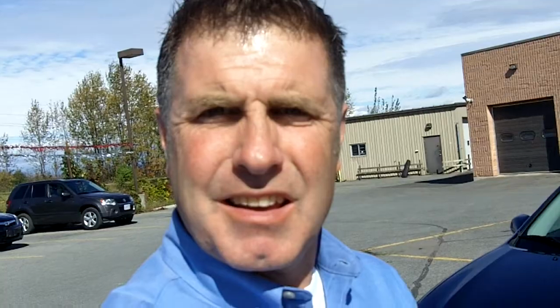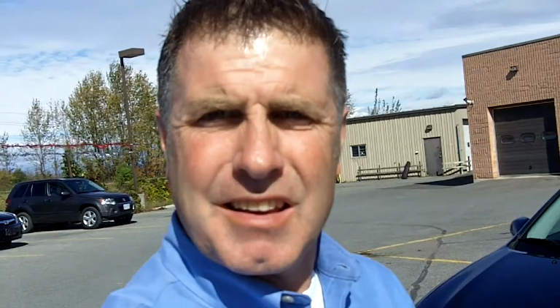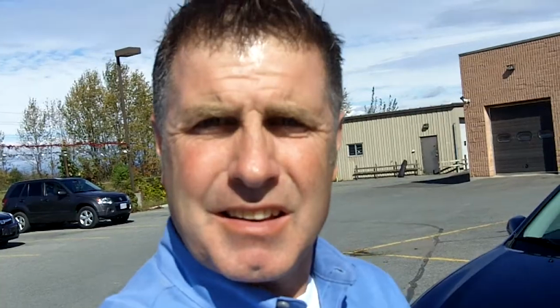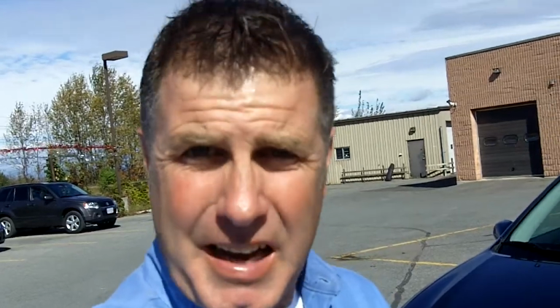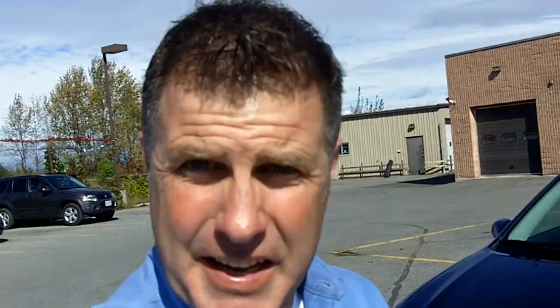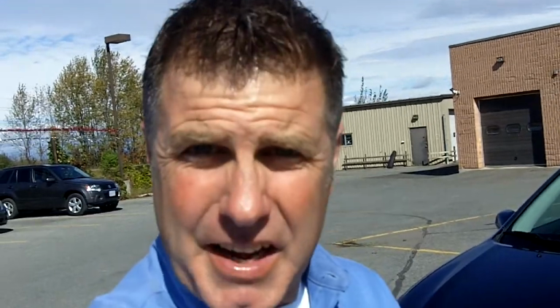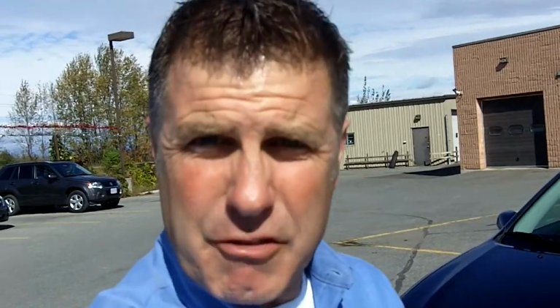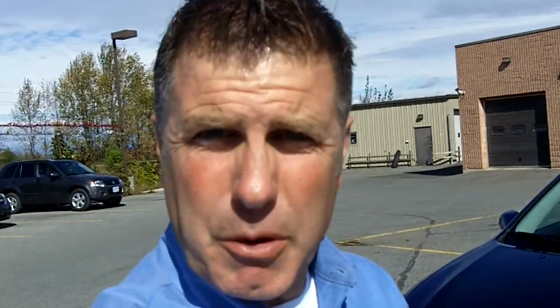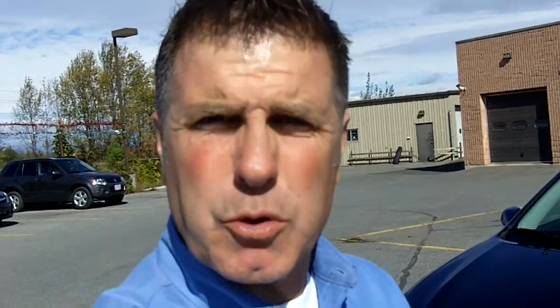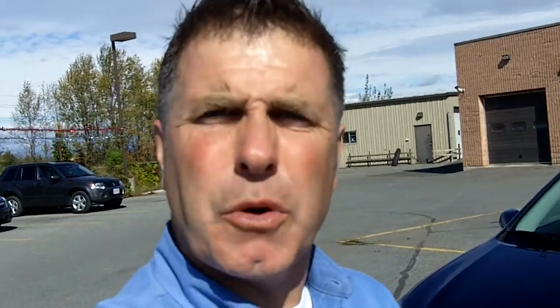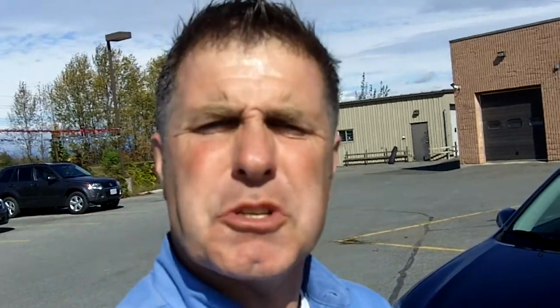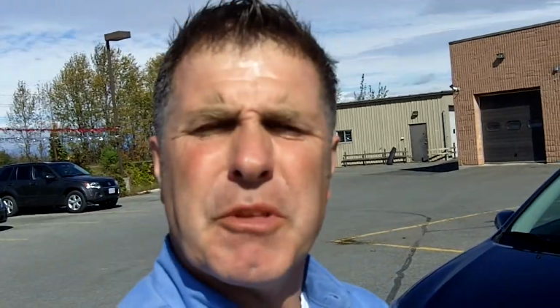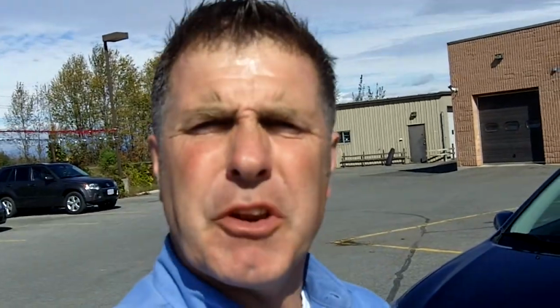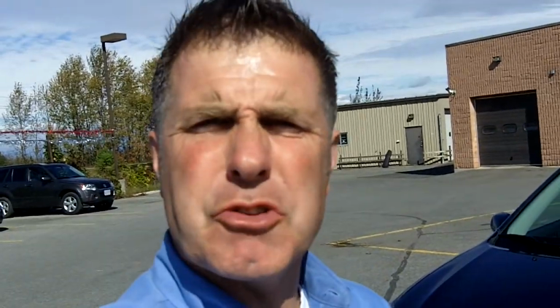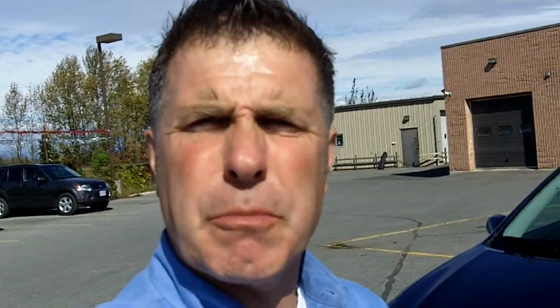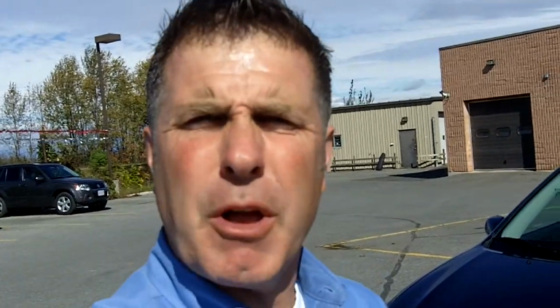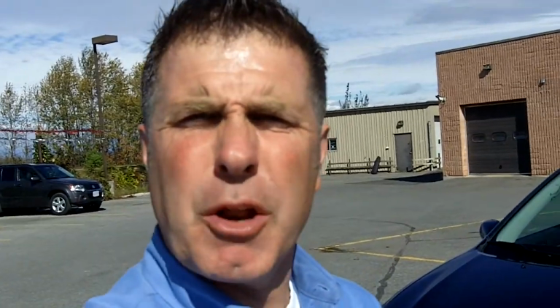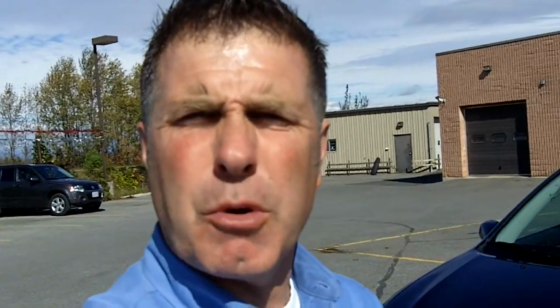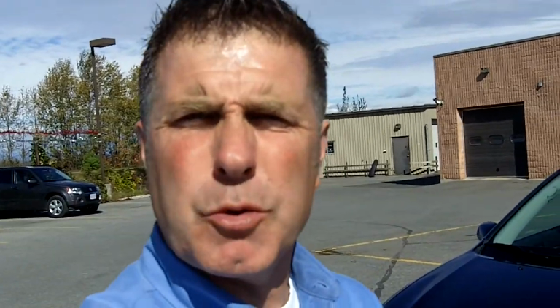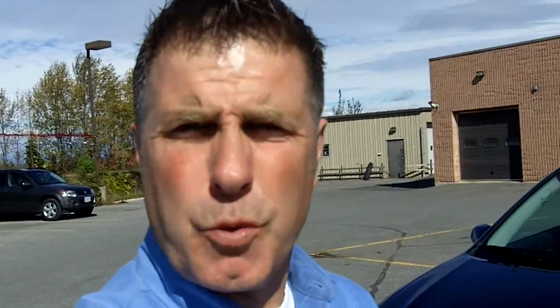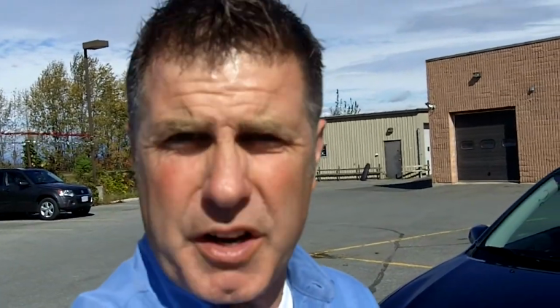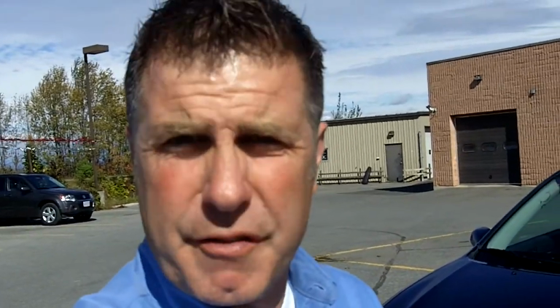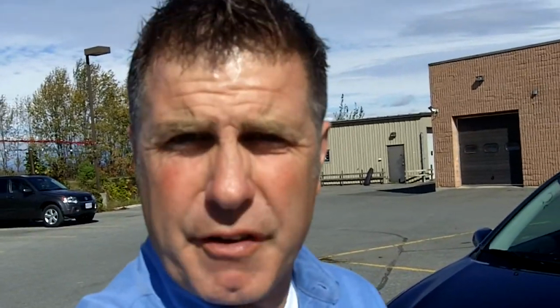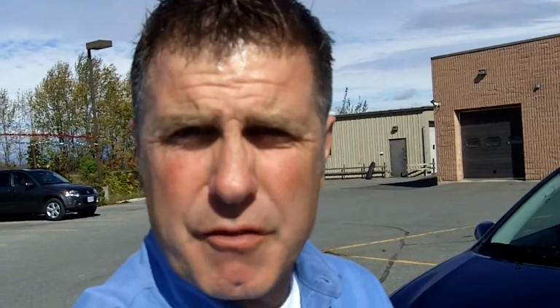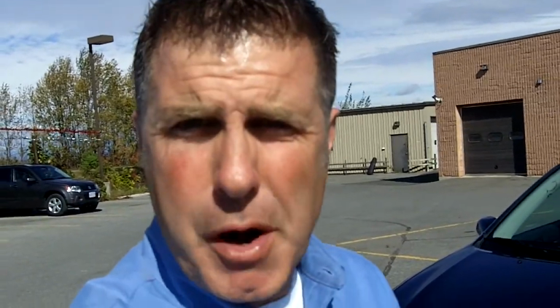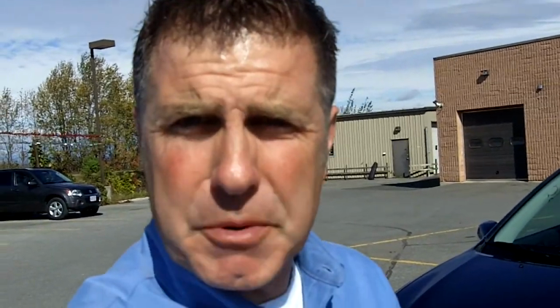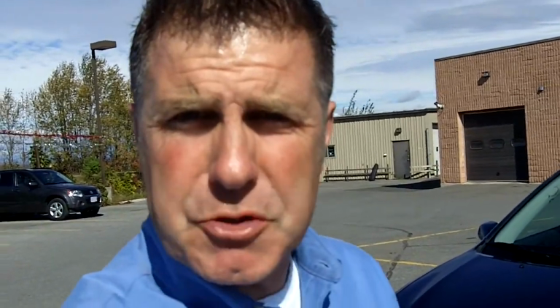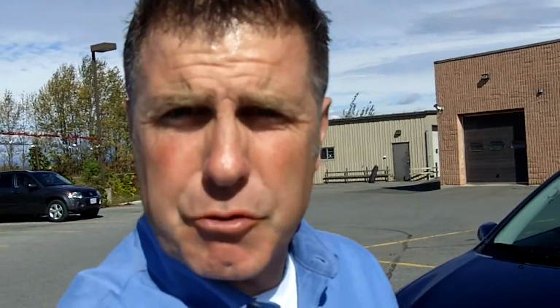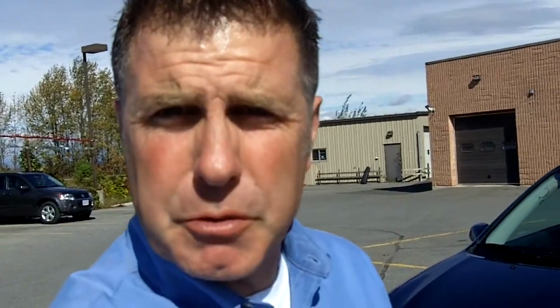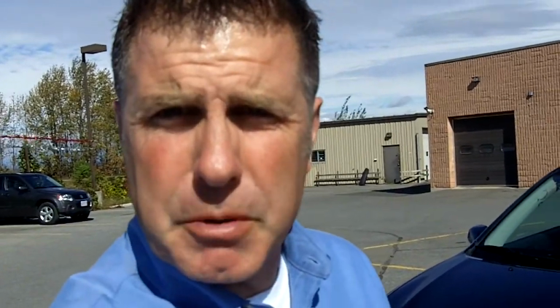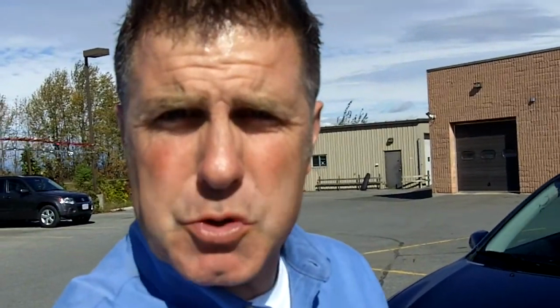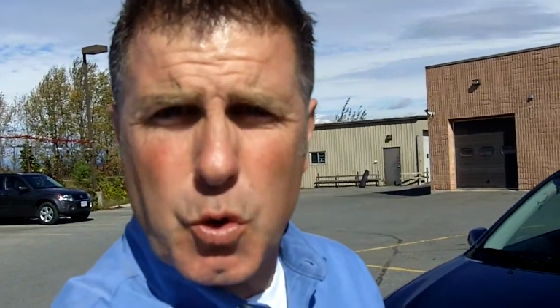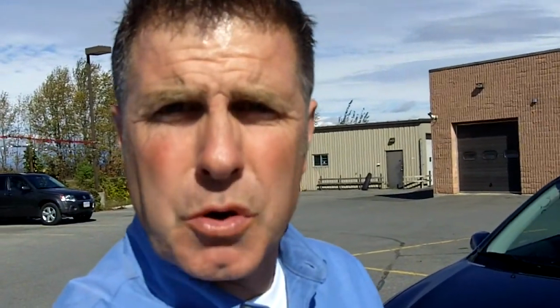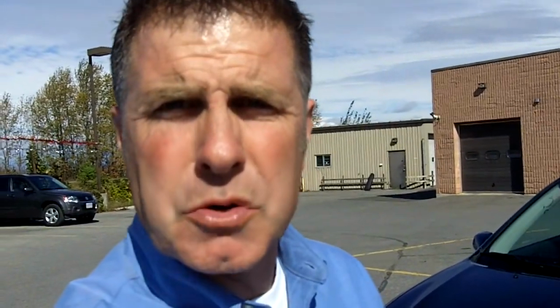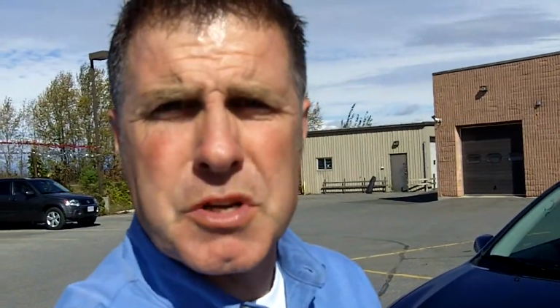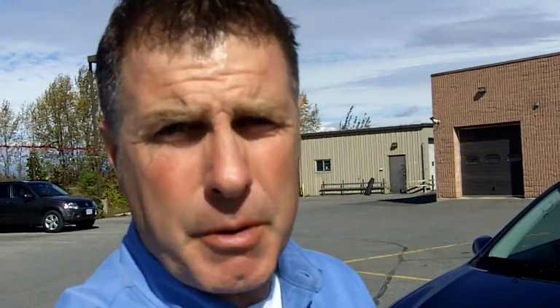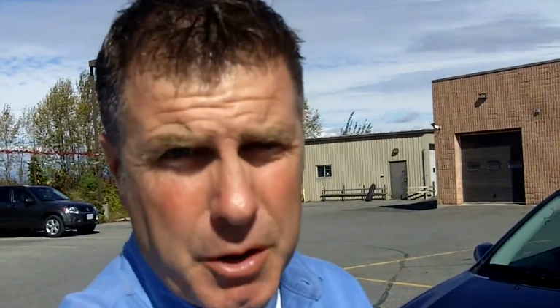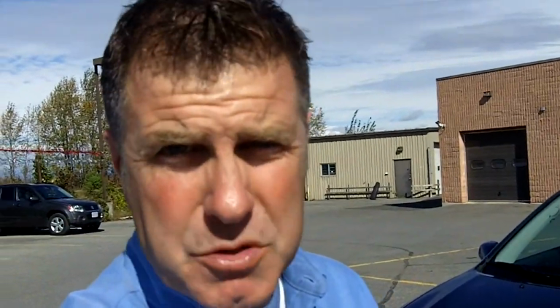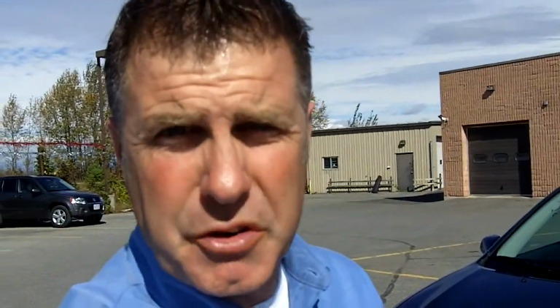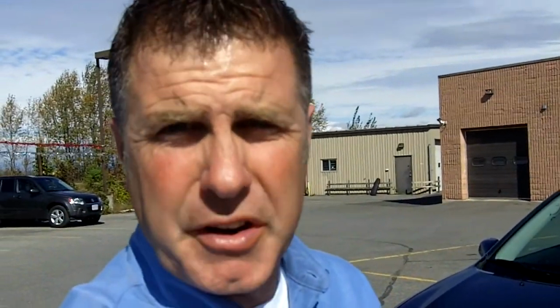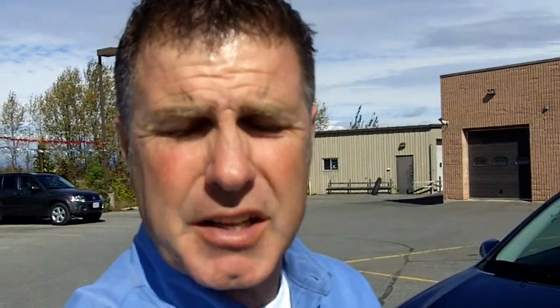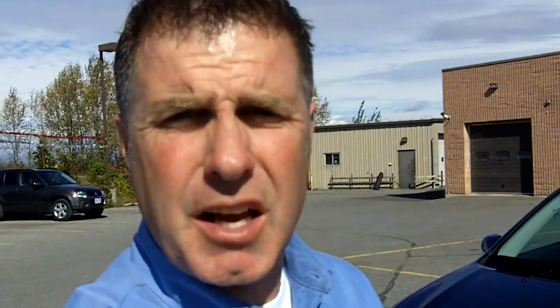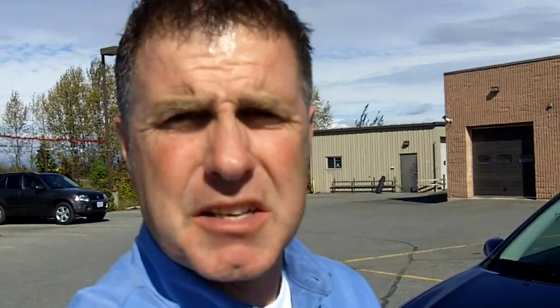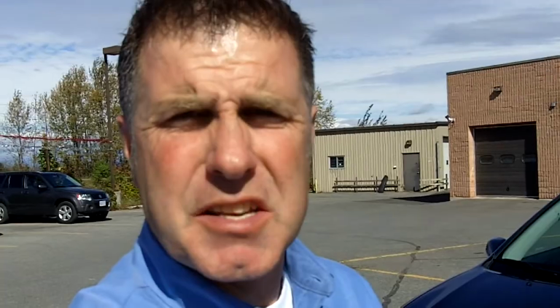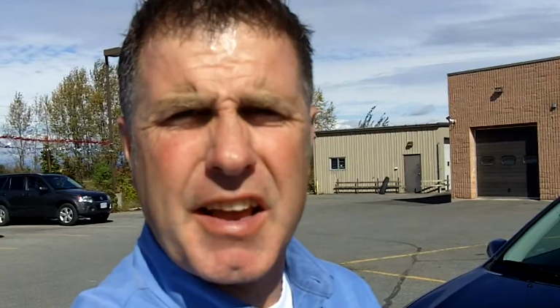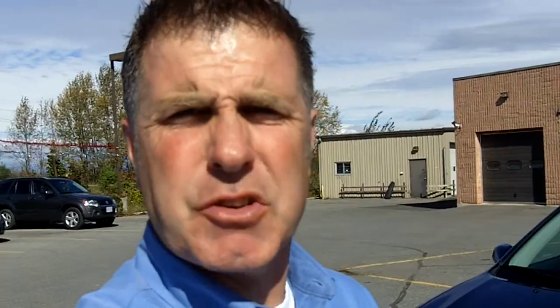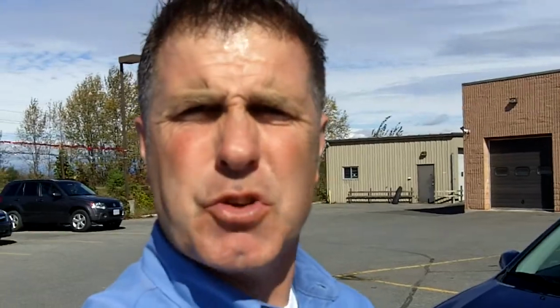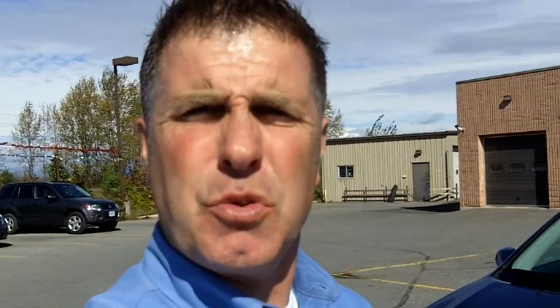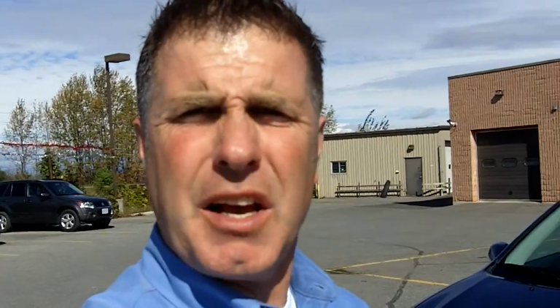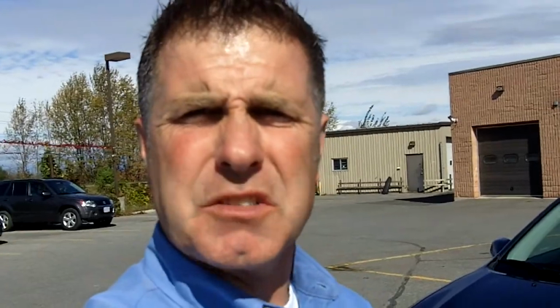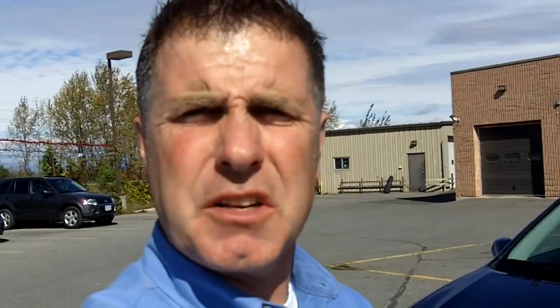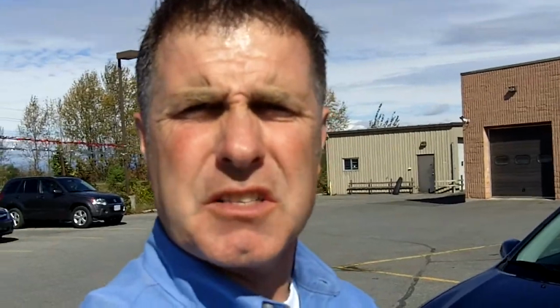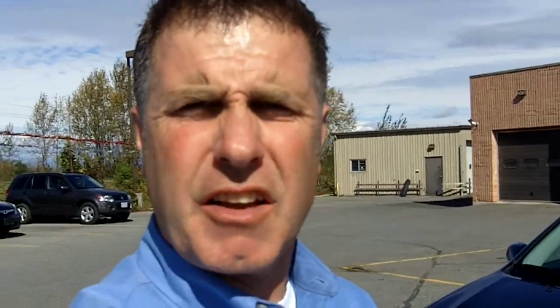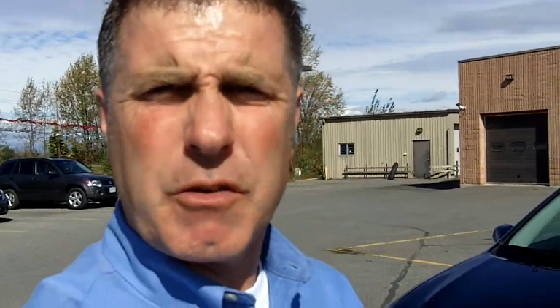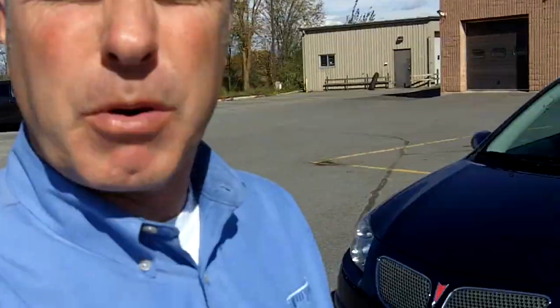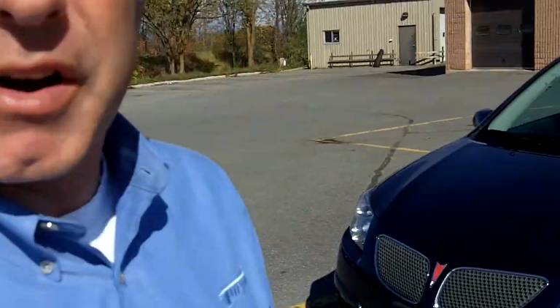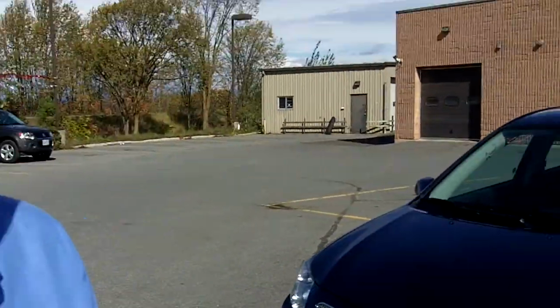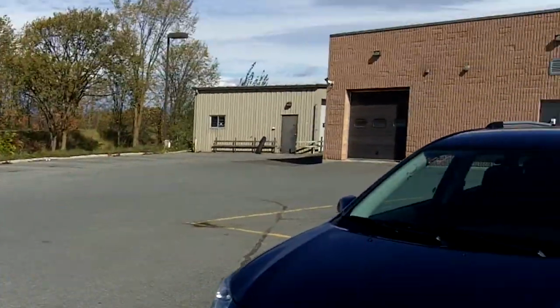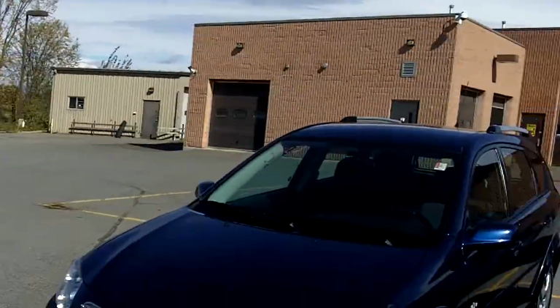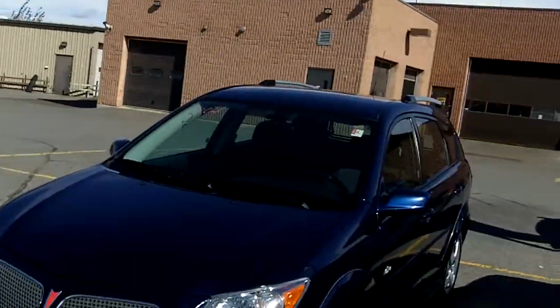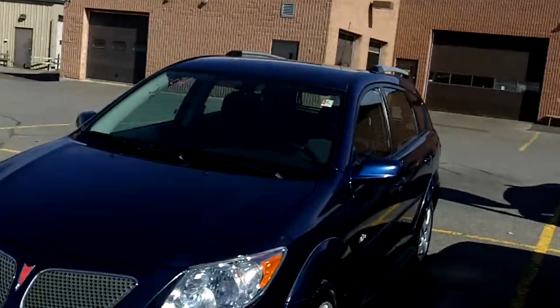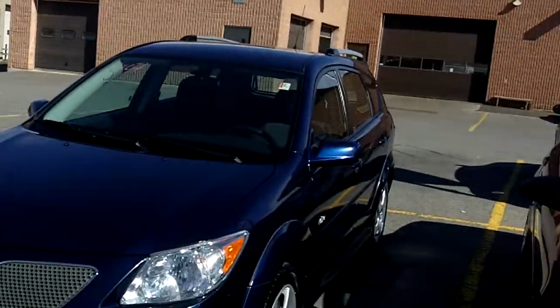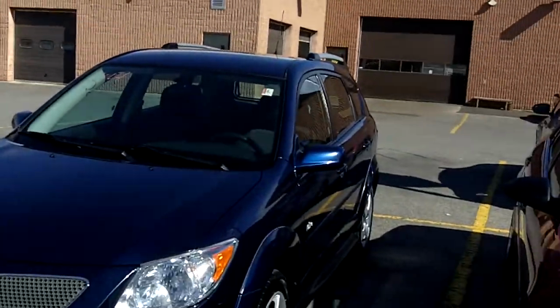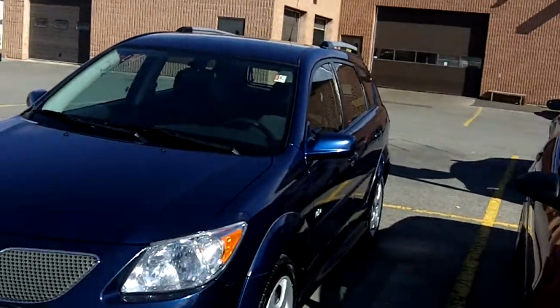Hi again everyone, Gord Smith here at Turpin Auto Road, 185 Robertson Road in Bells Corners. I'm Ottawa's Internet Guy, and today I have a 2007 Pontiac Vibe.